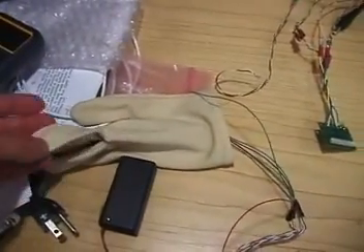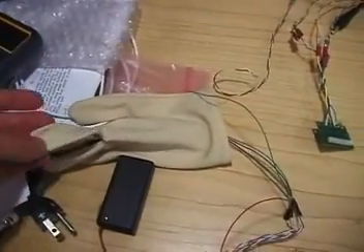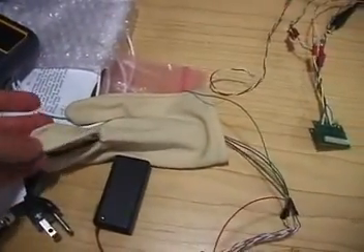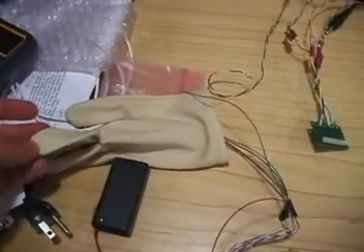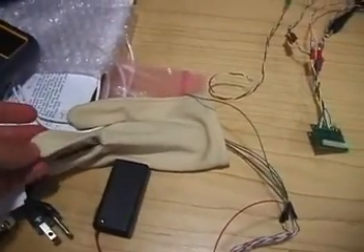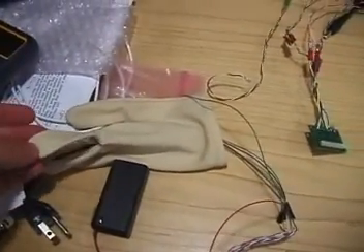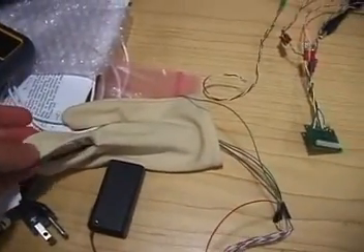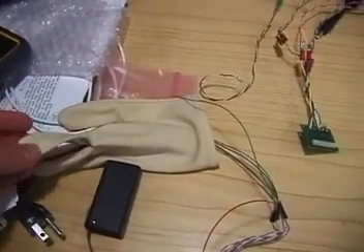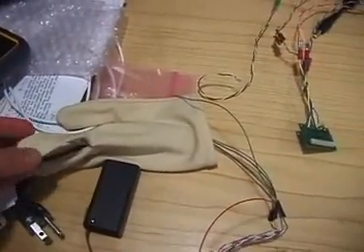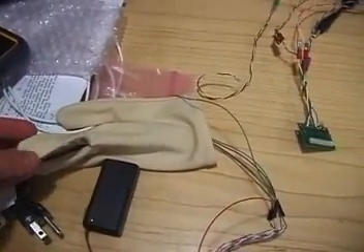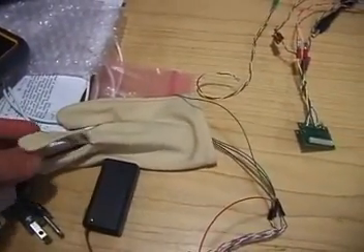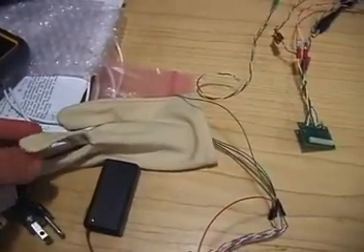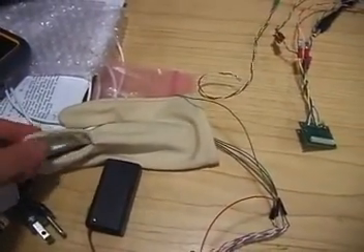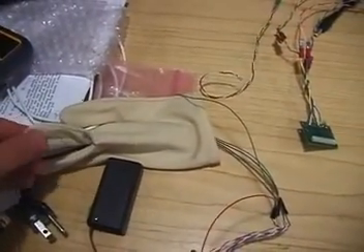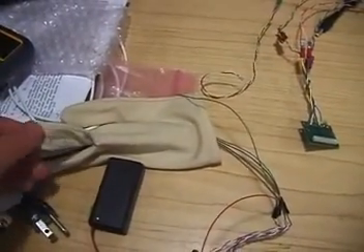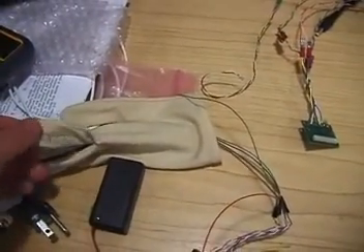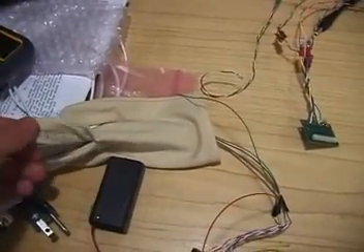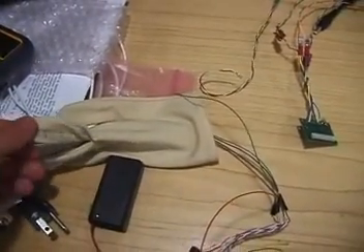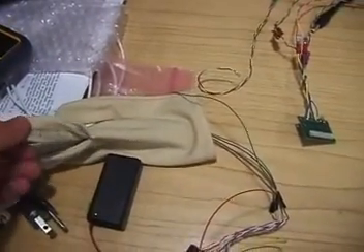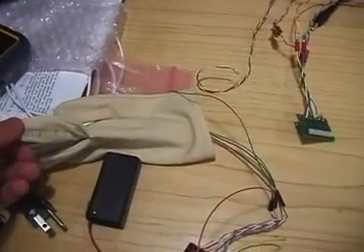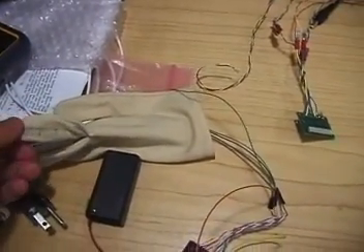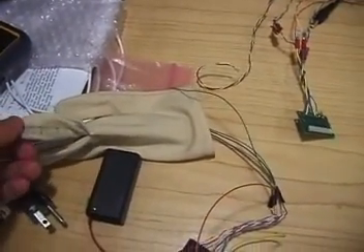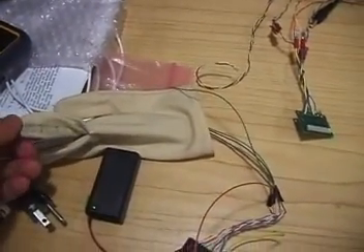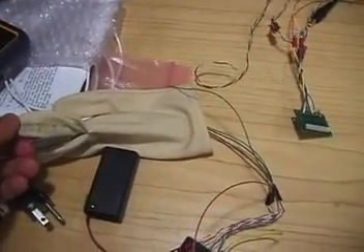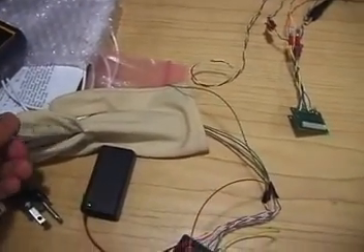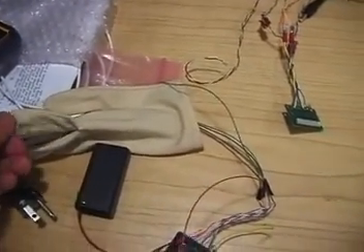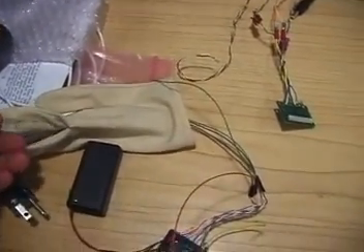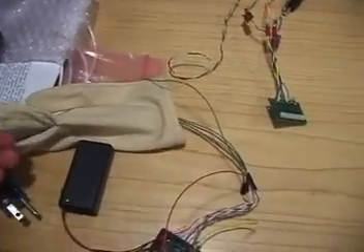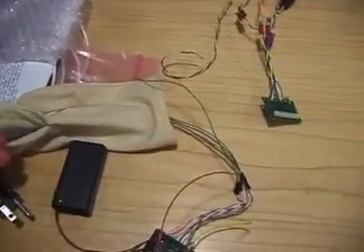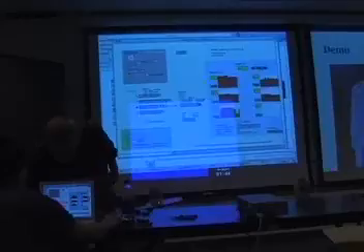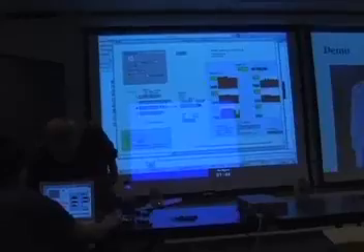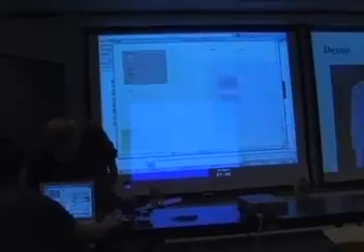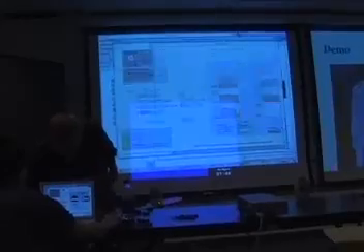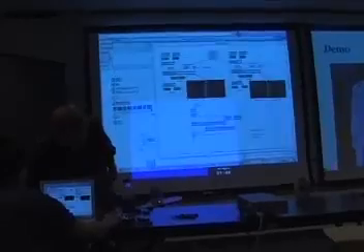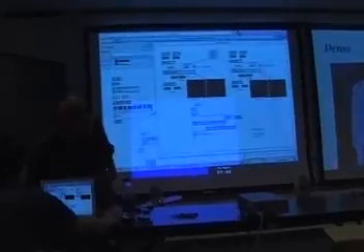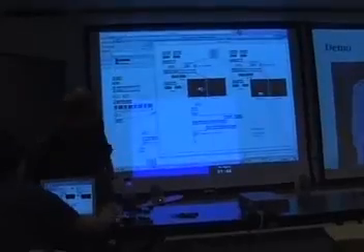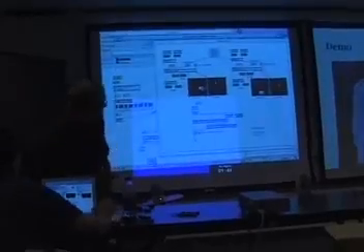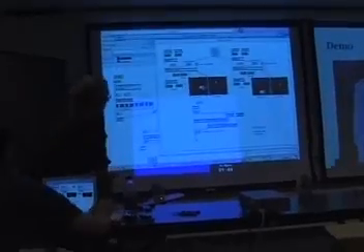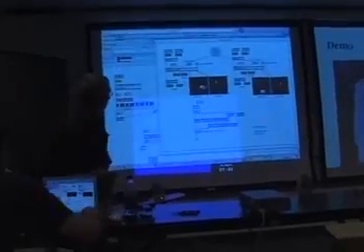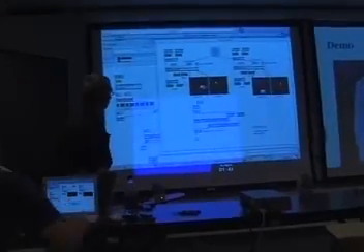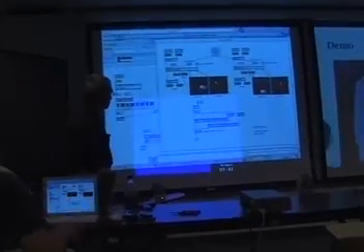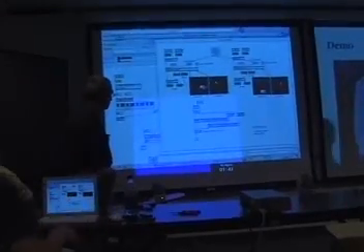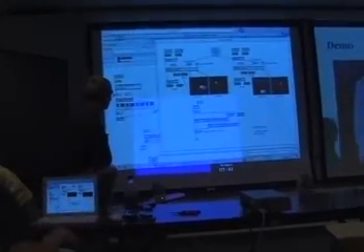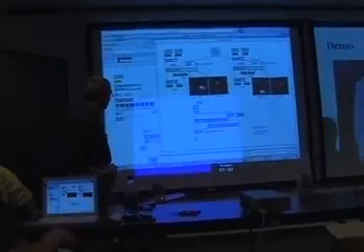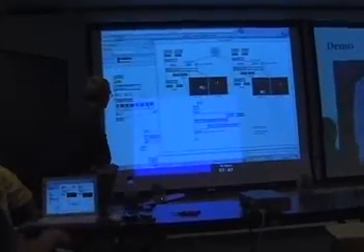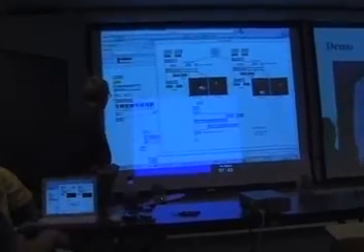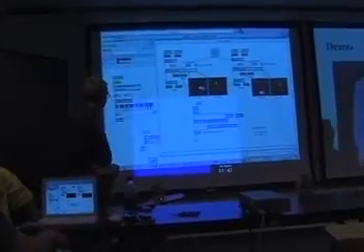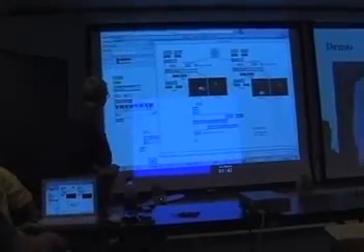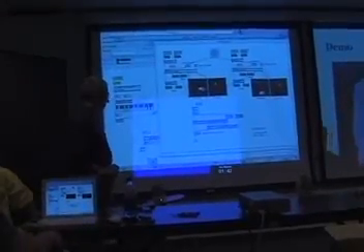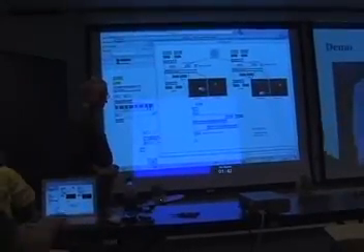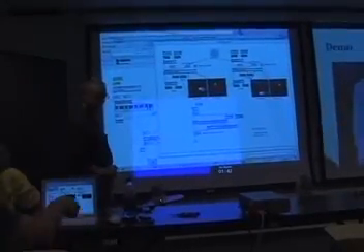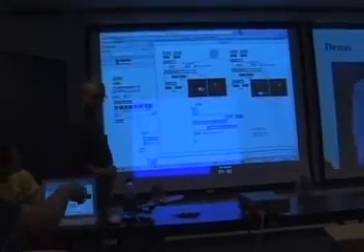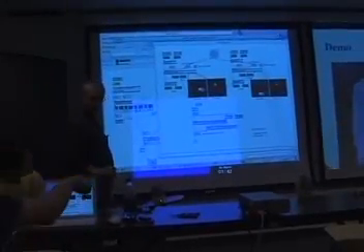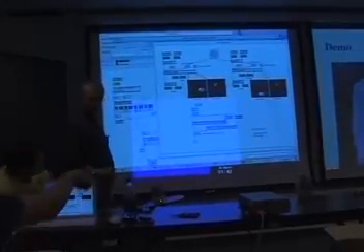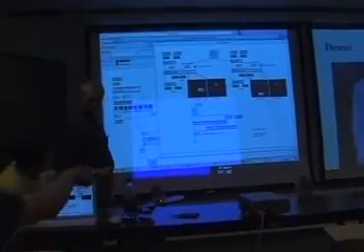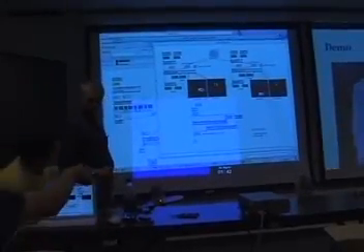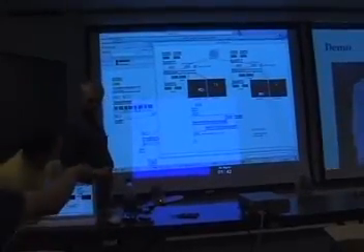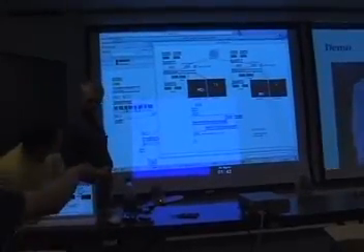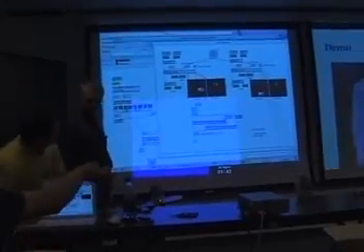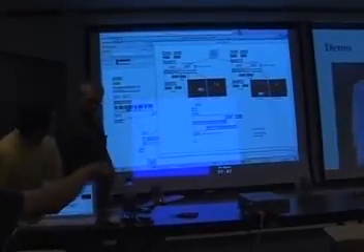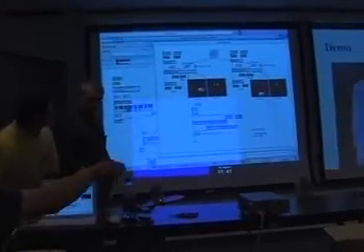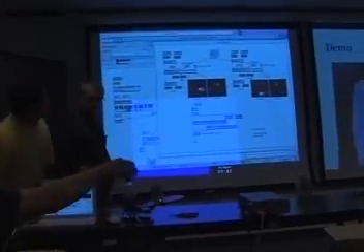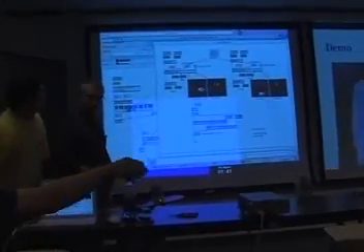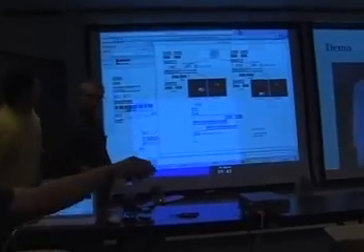During a technical demo, we show some of the initial functionality — acceleration values. If you were to shake it, you could see it.